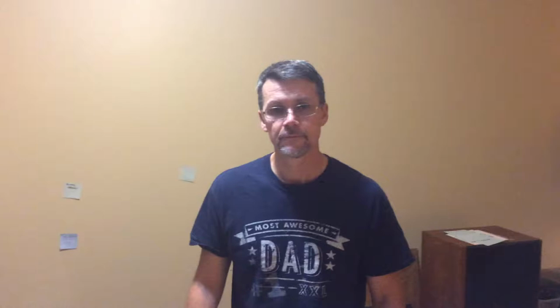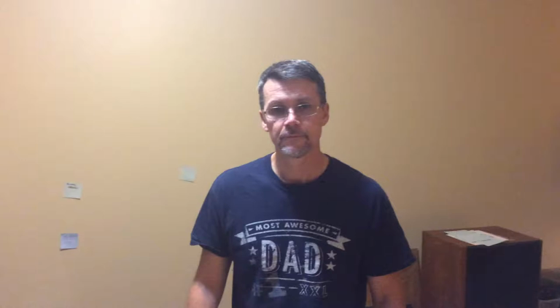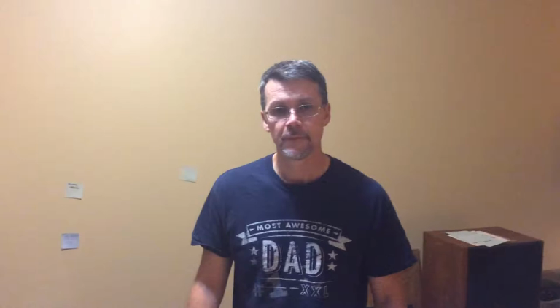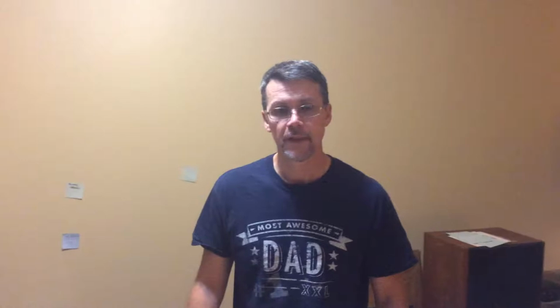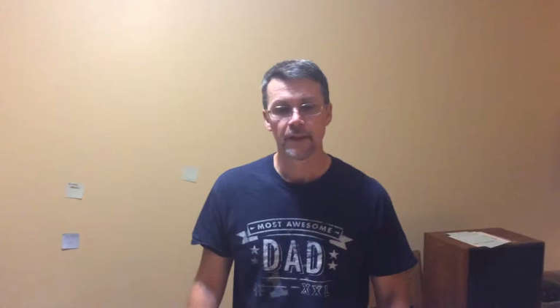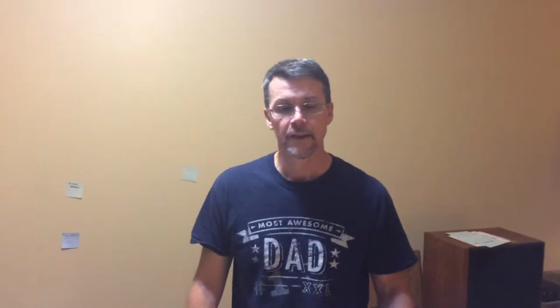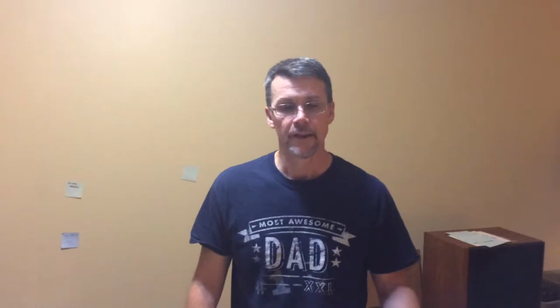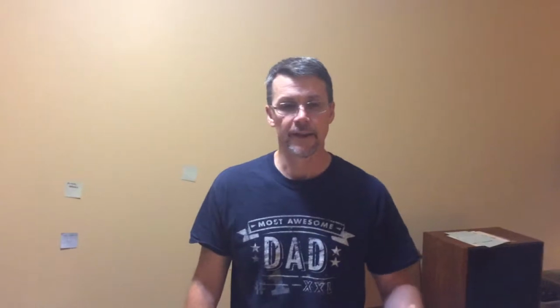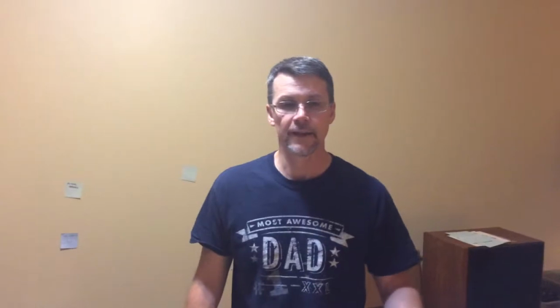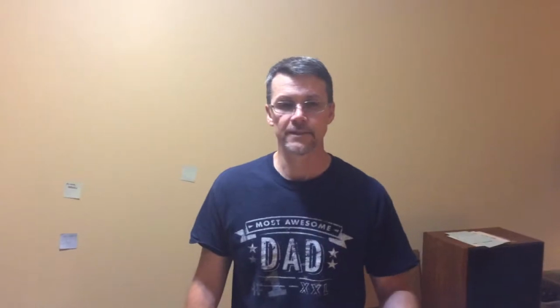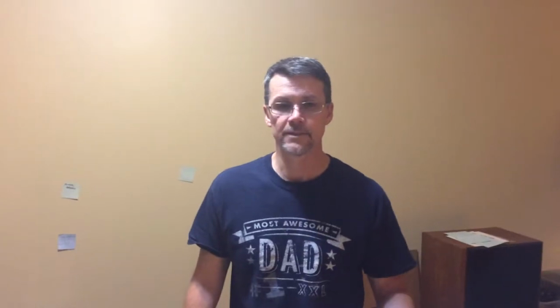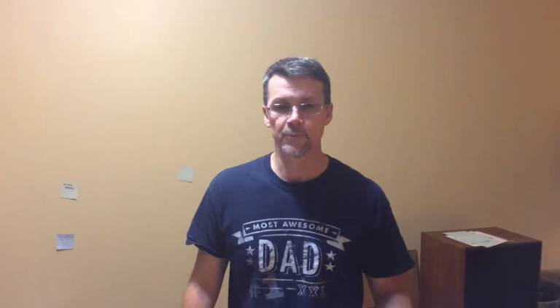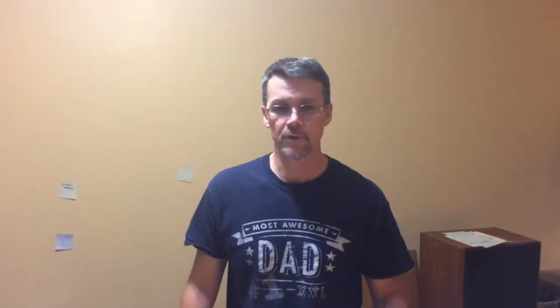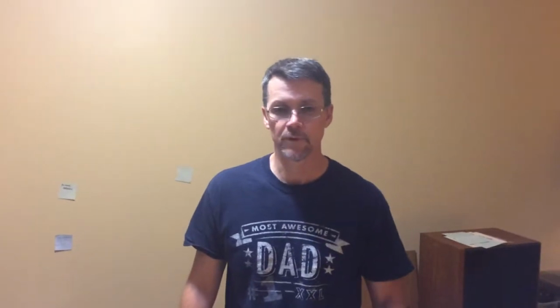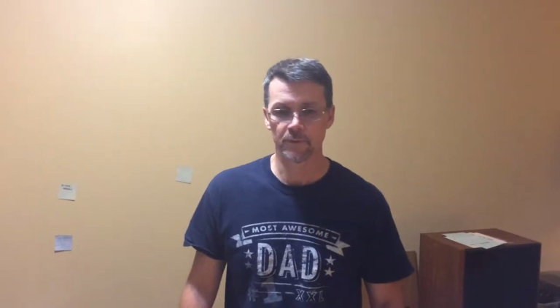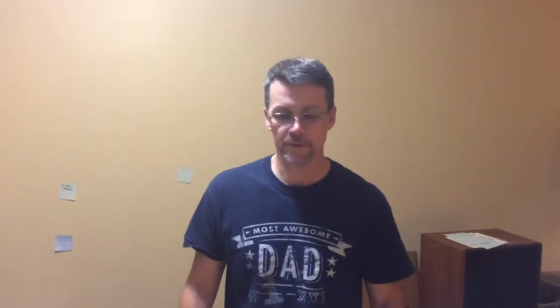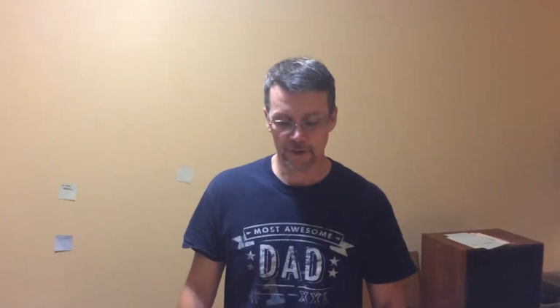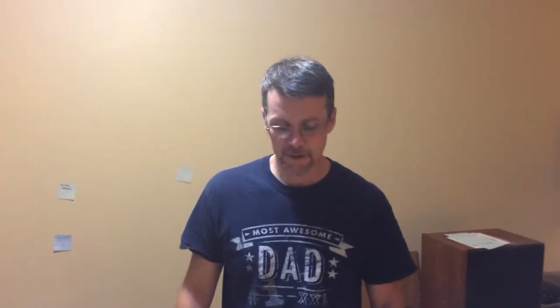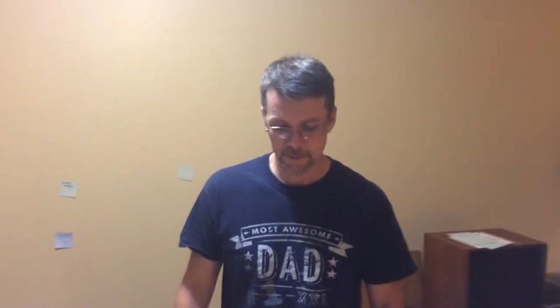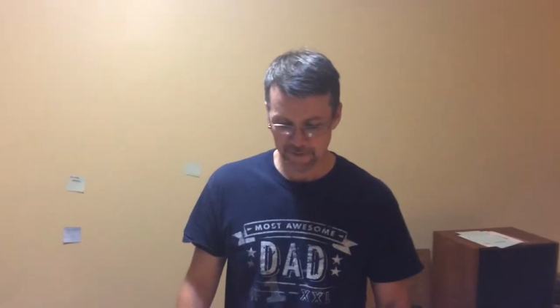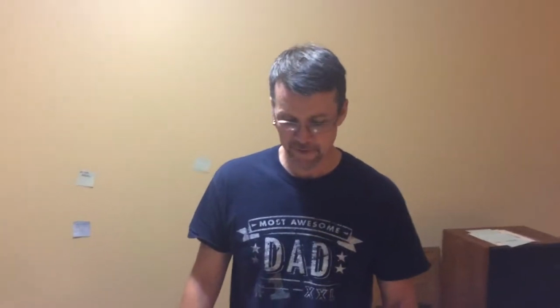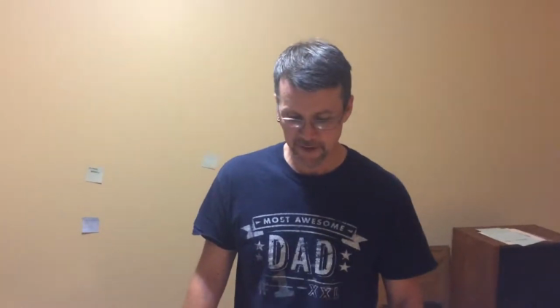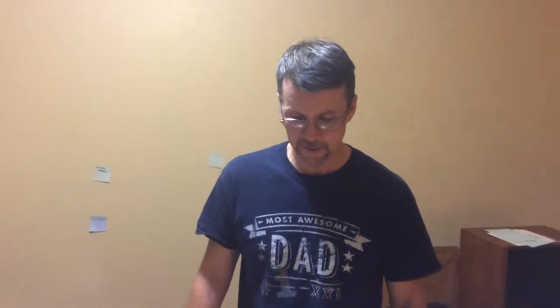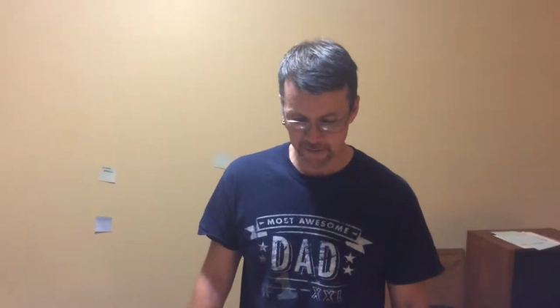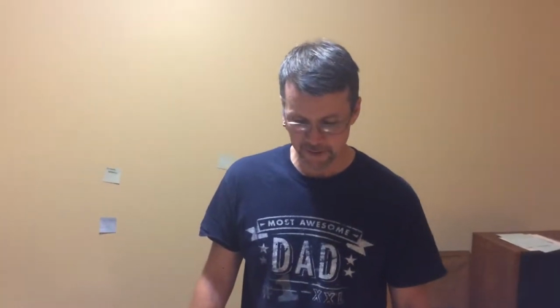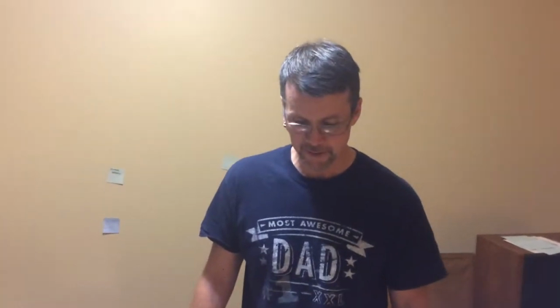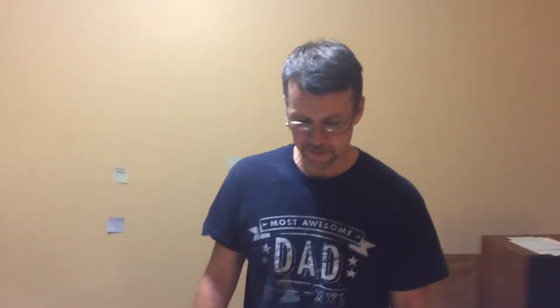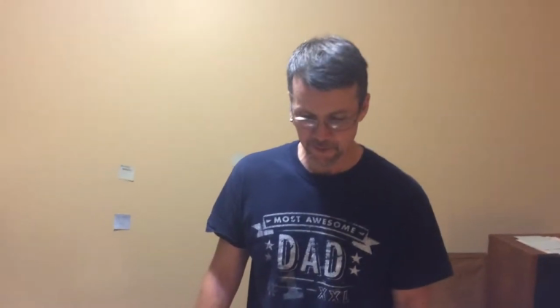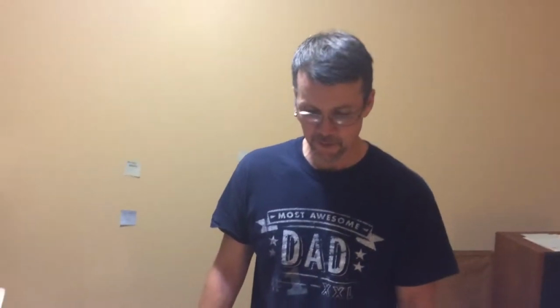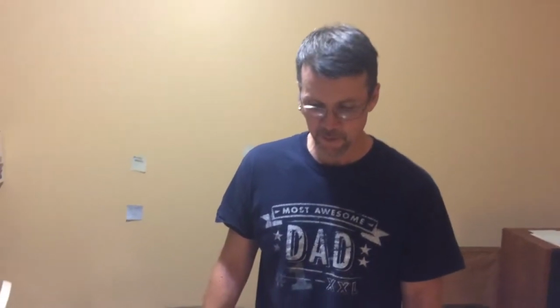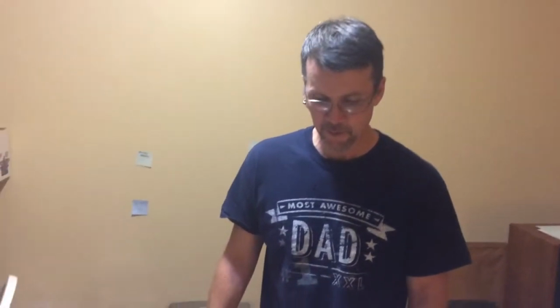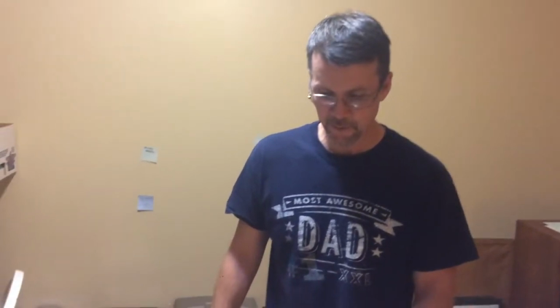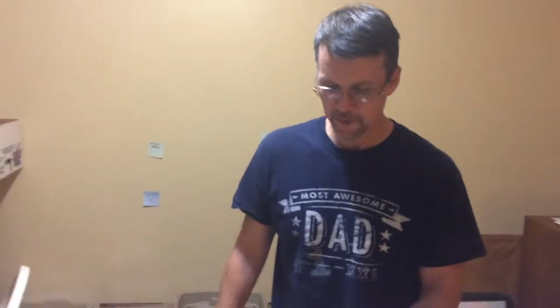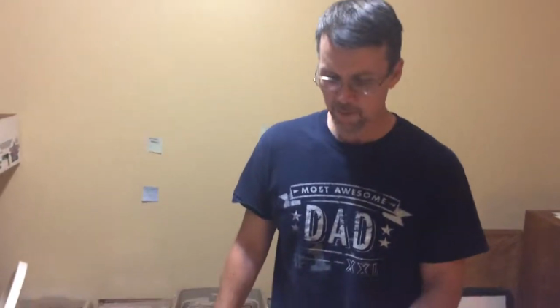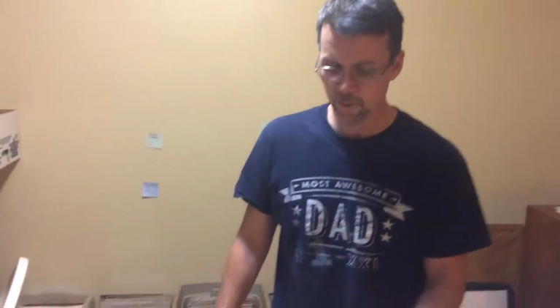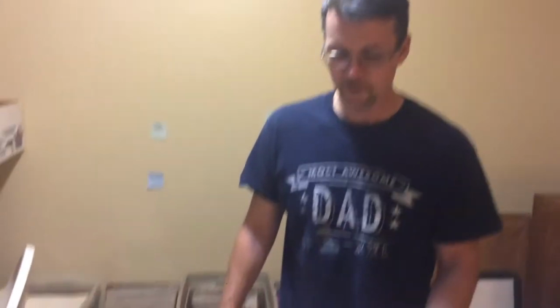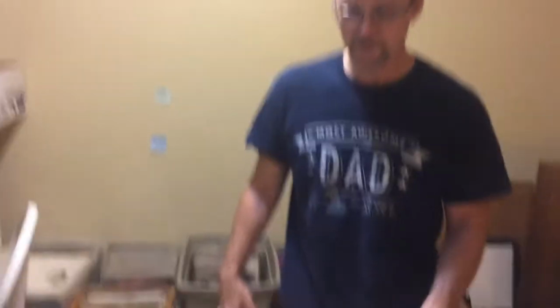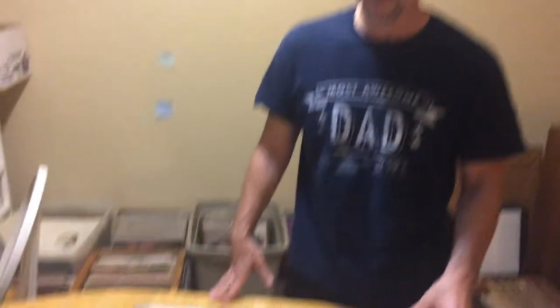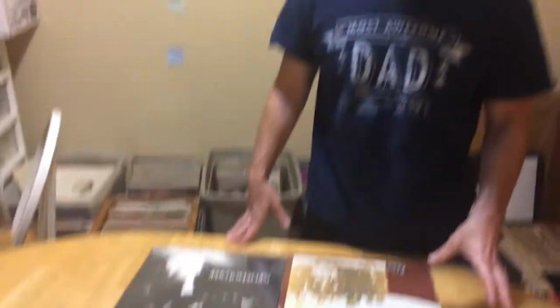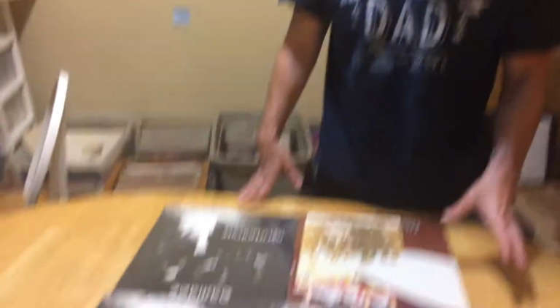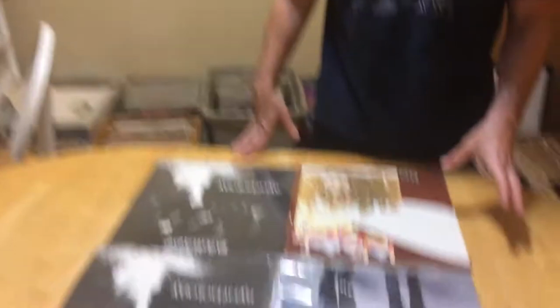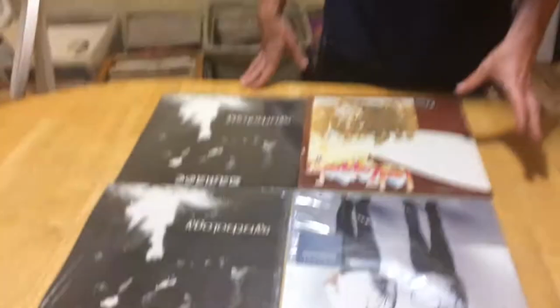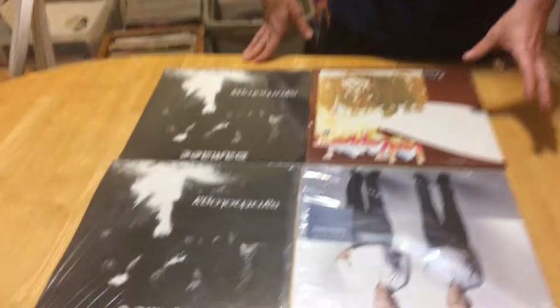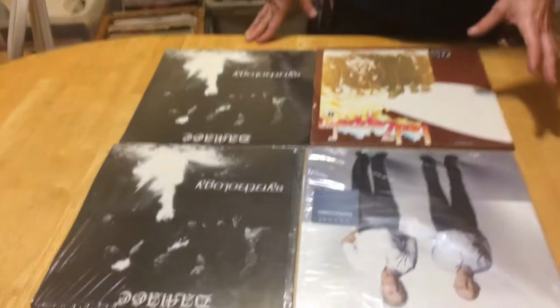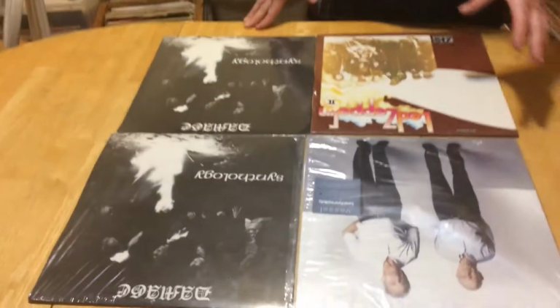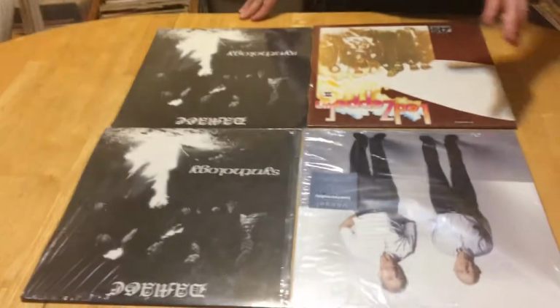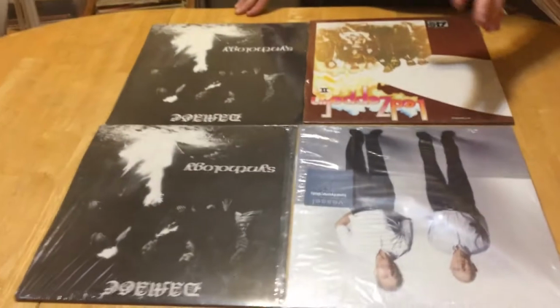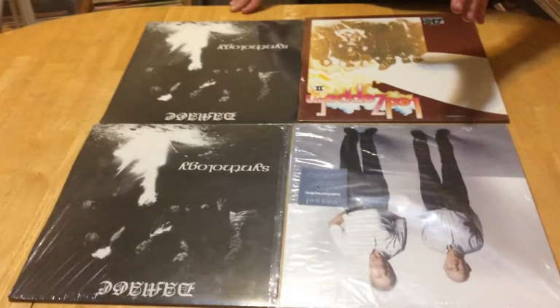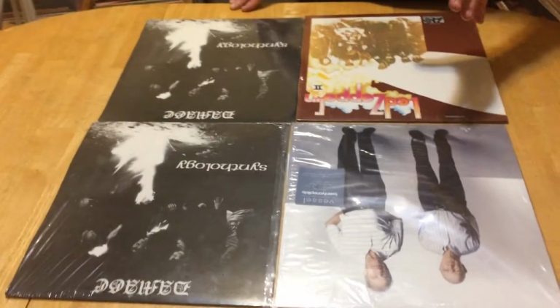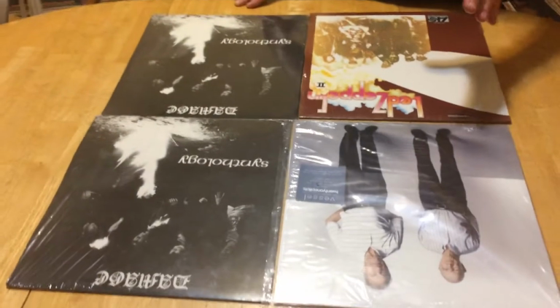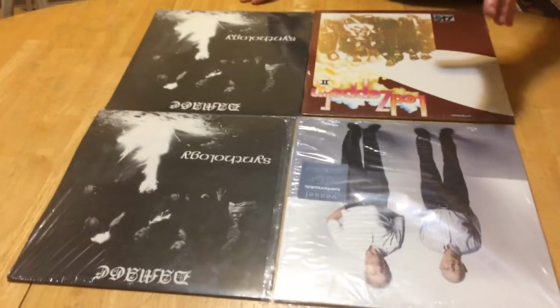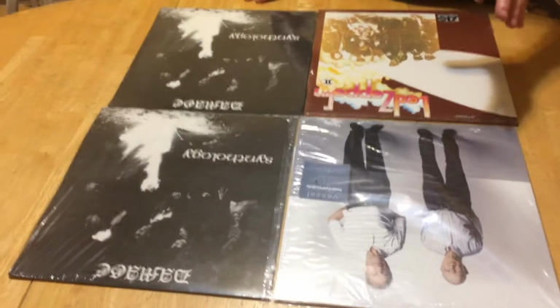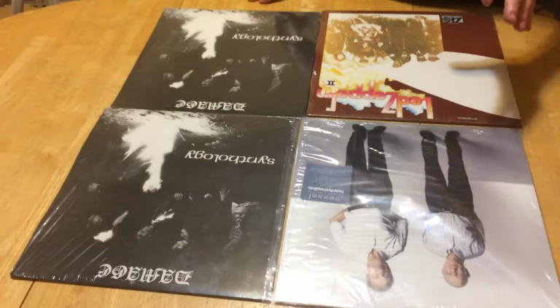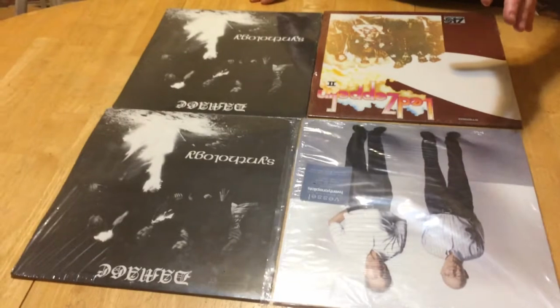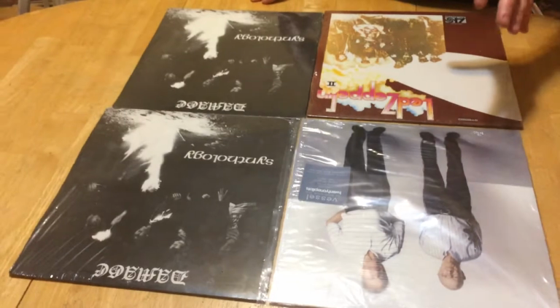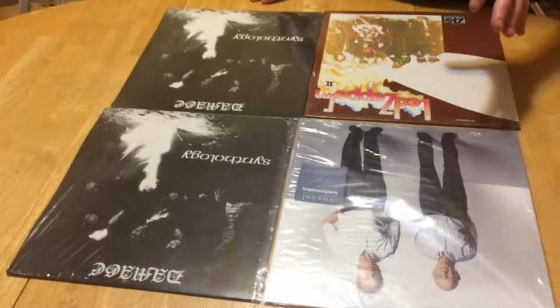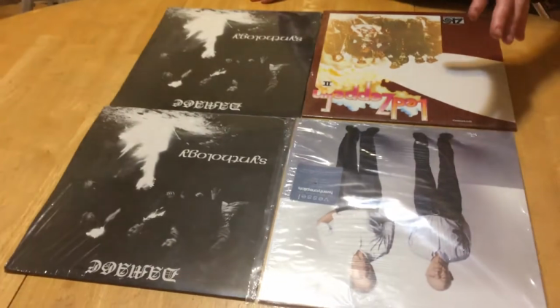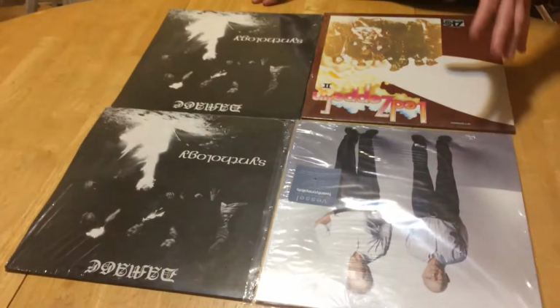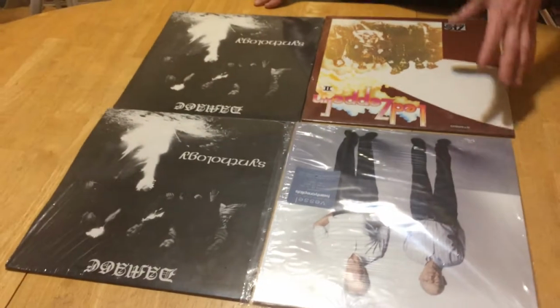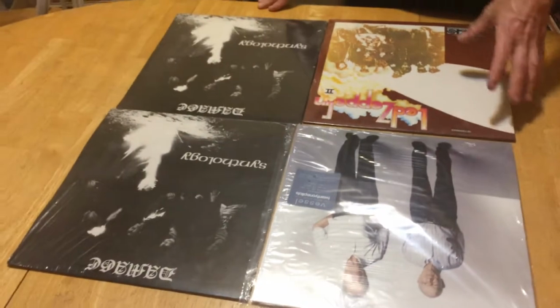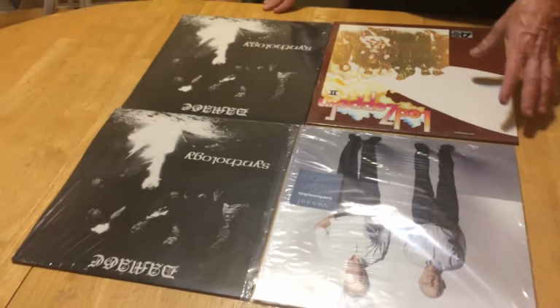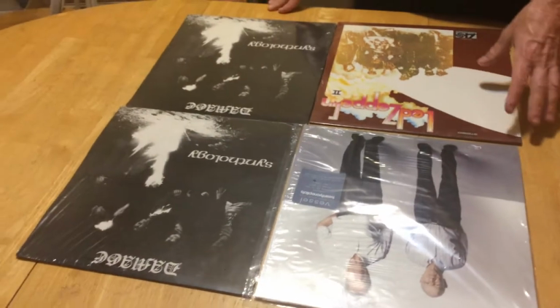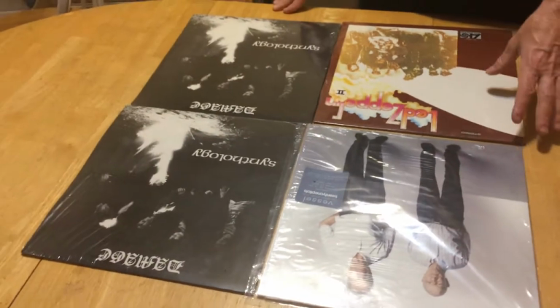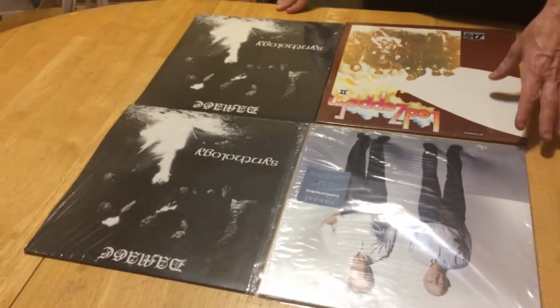Hey guys, it's Merlin with On to Me and Vinyl again. So I want to go over a little bit of difference, of contrast on these records.